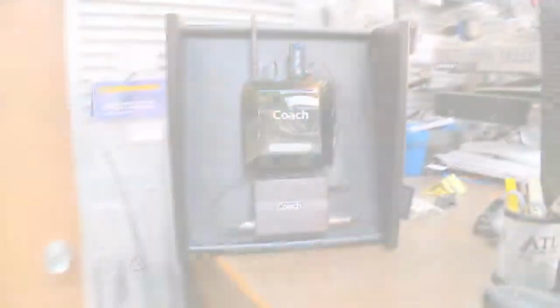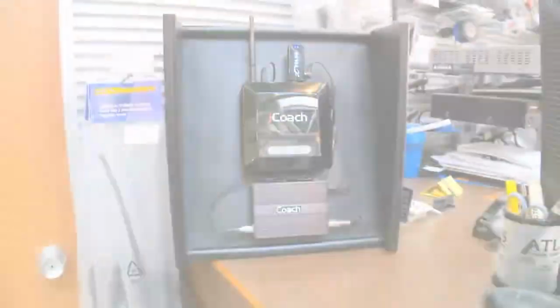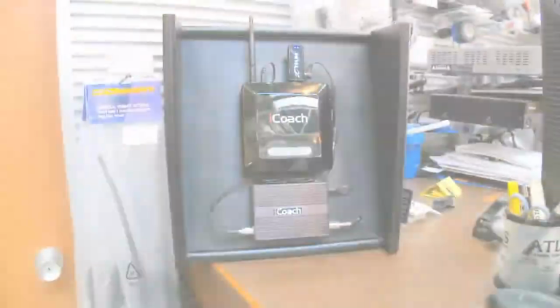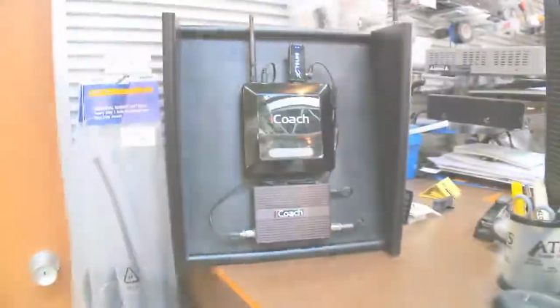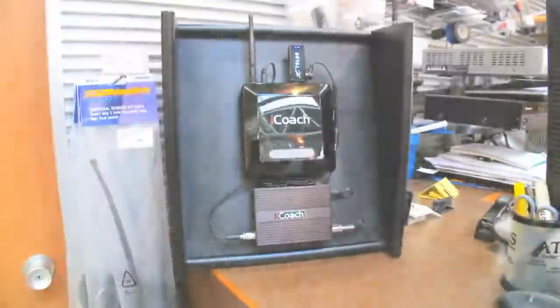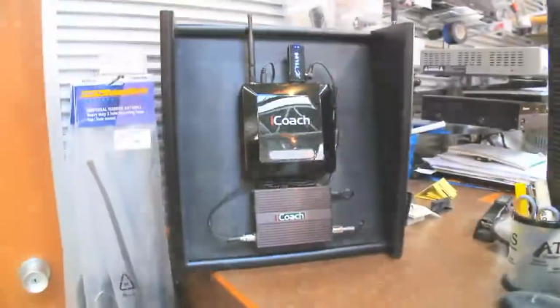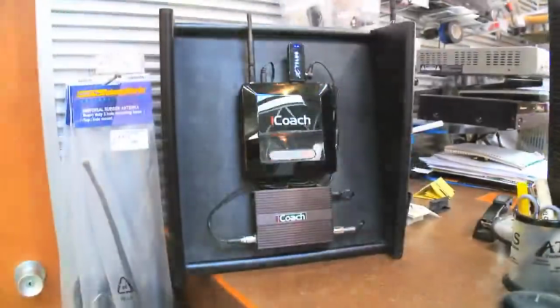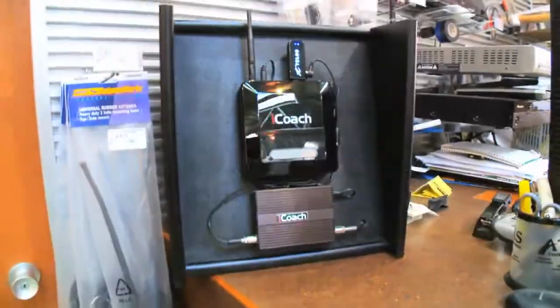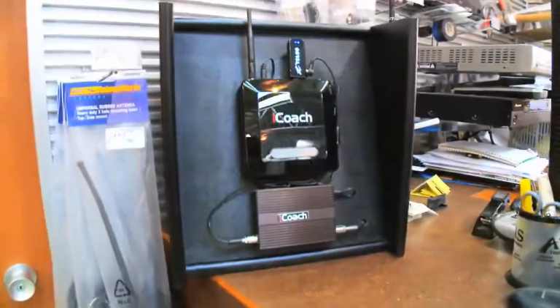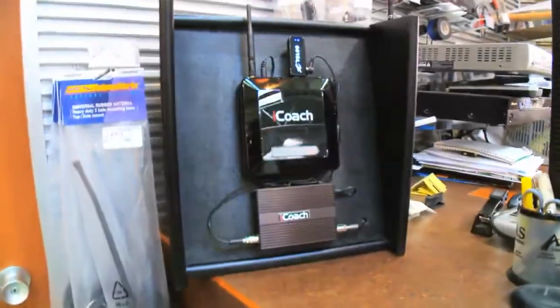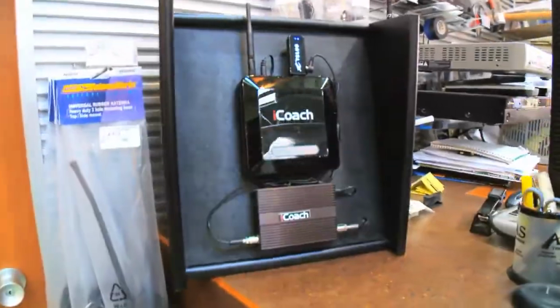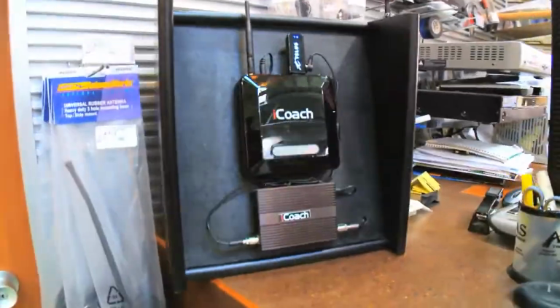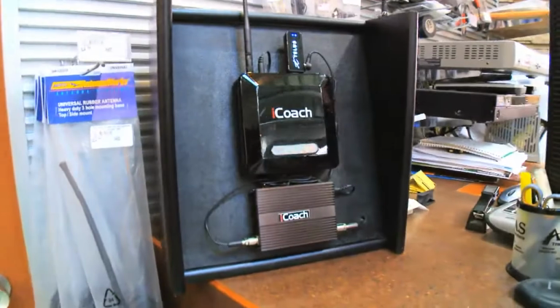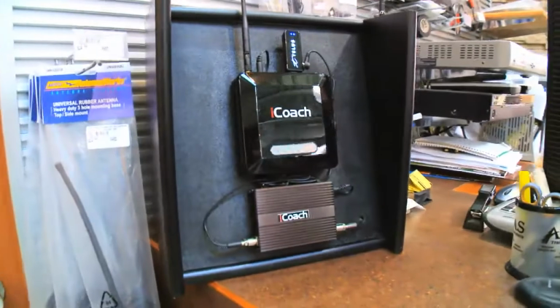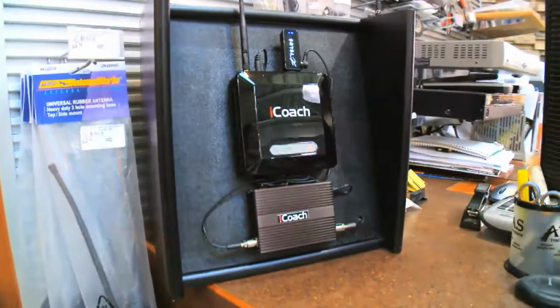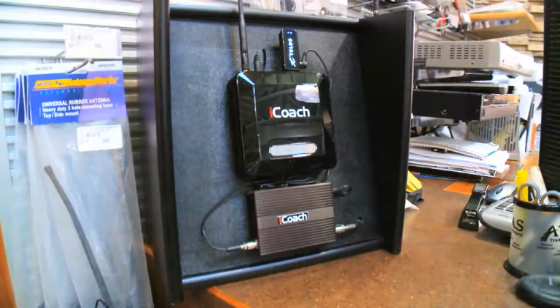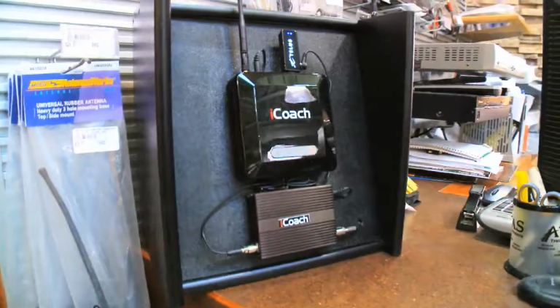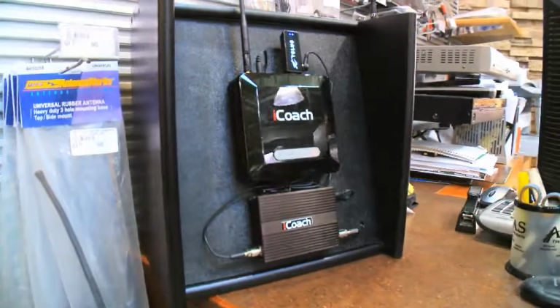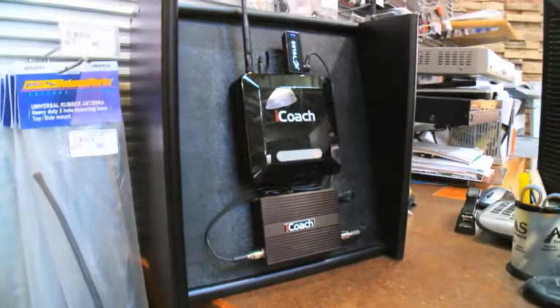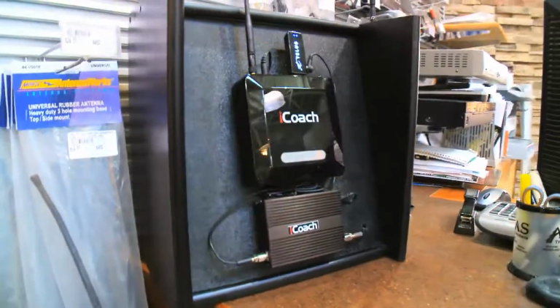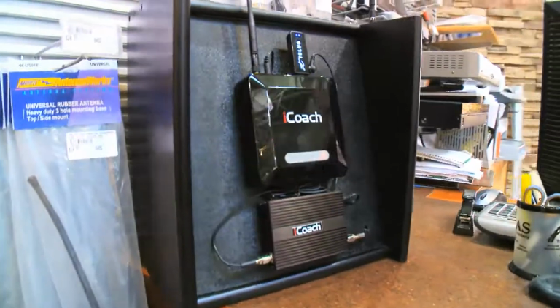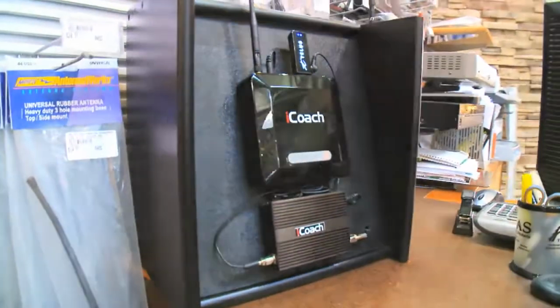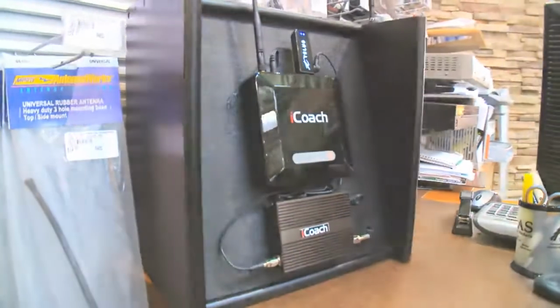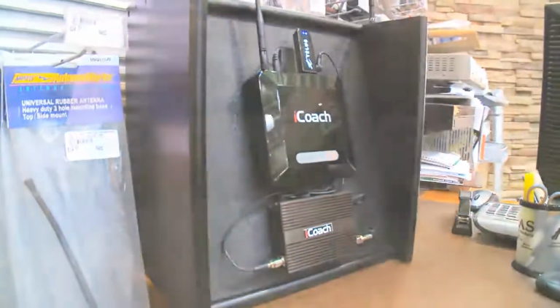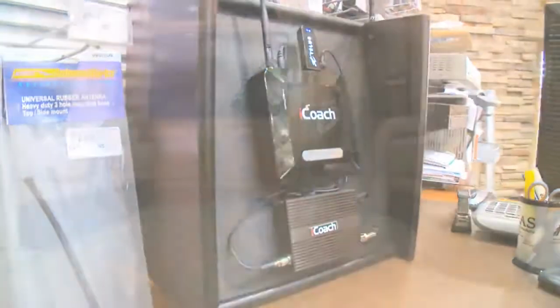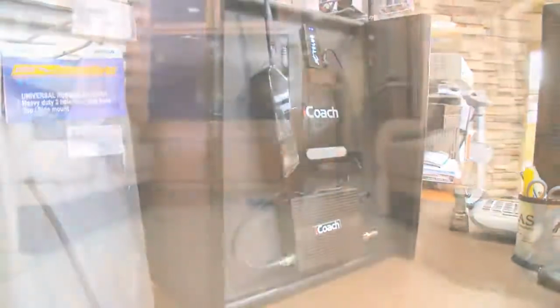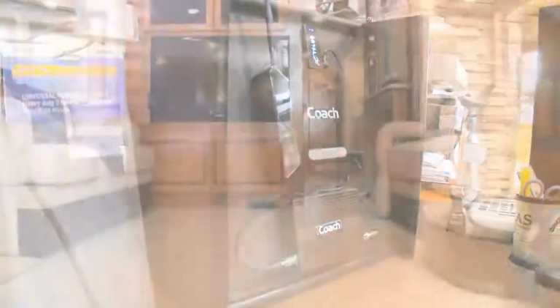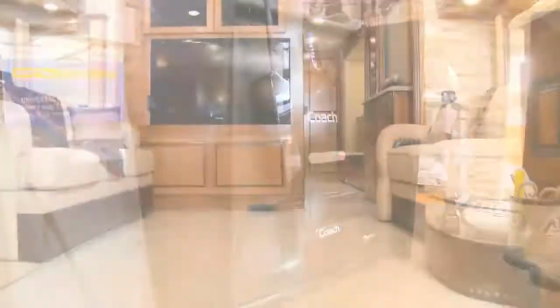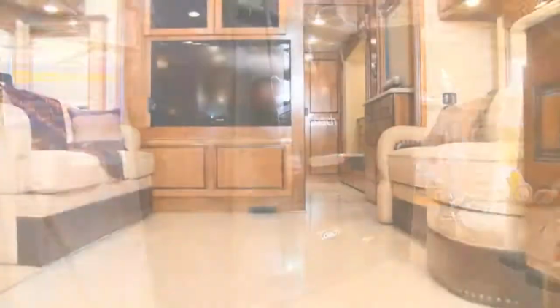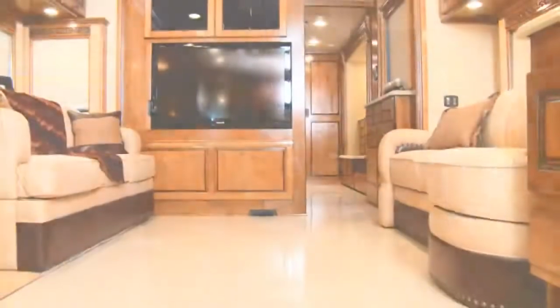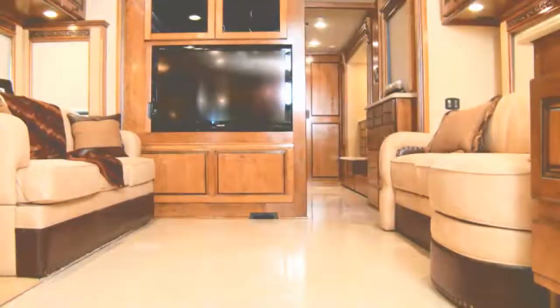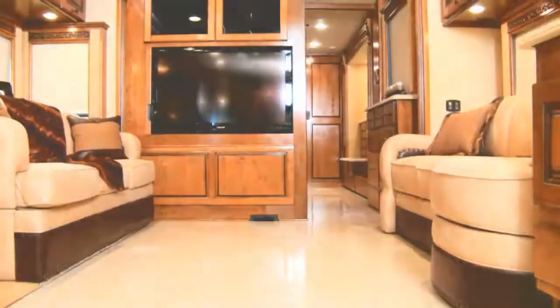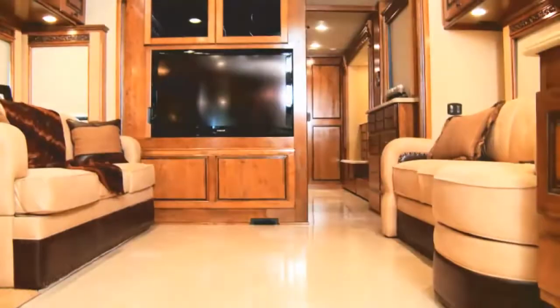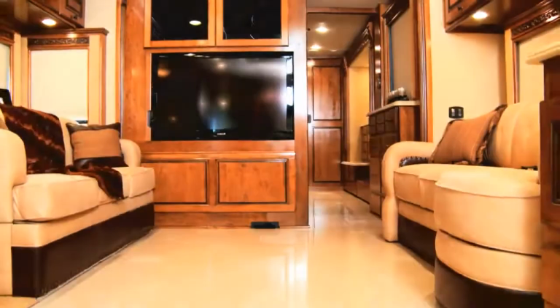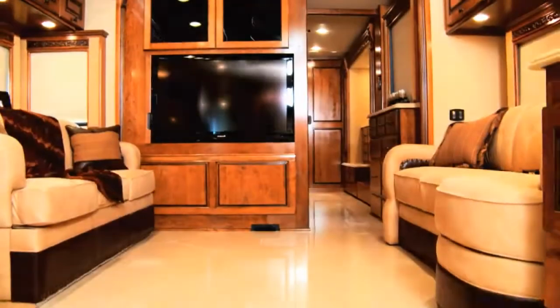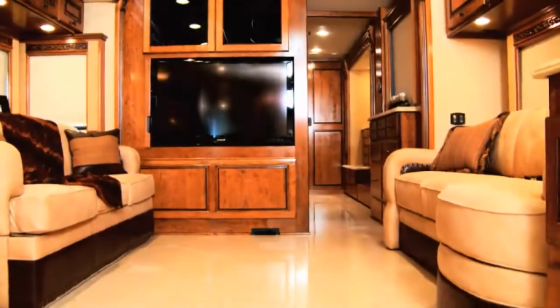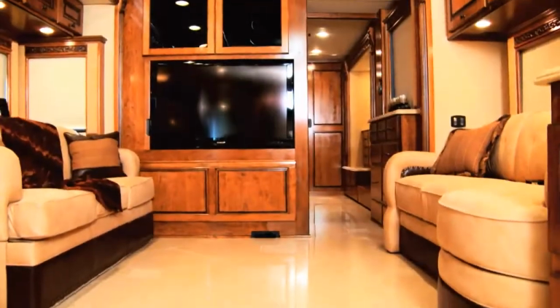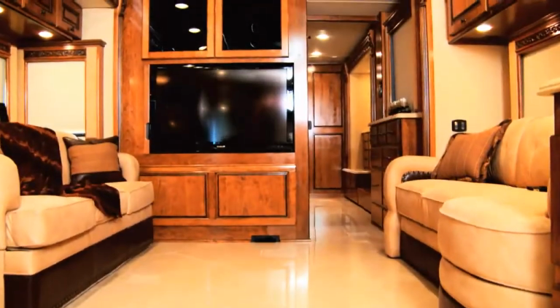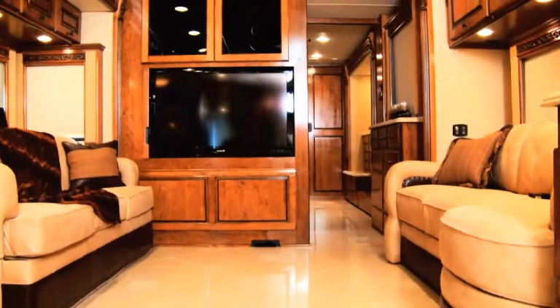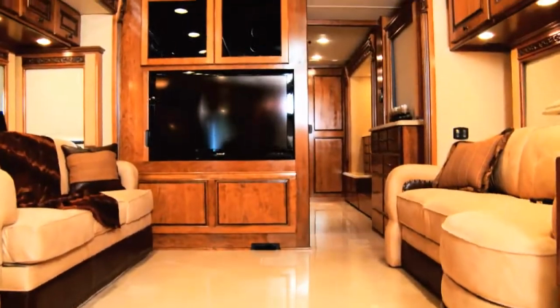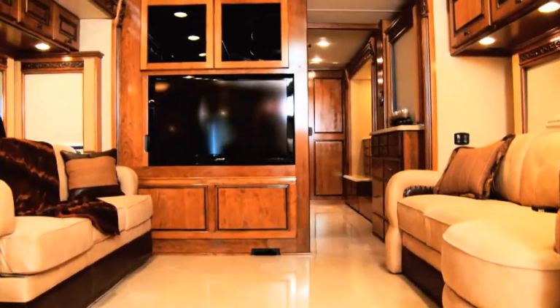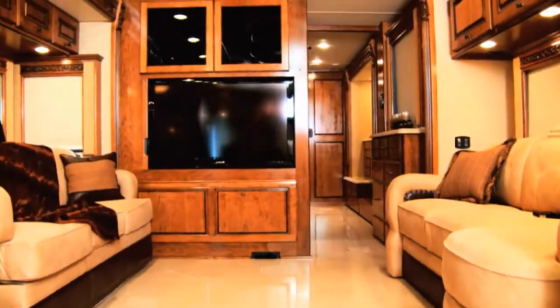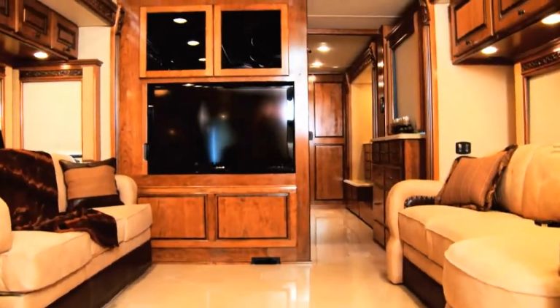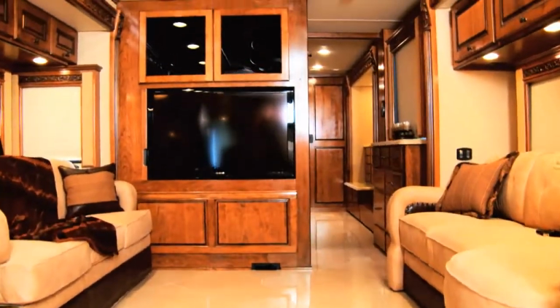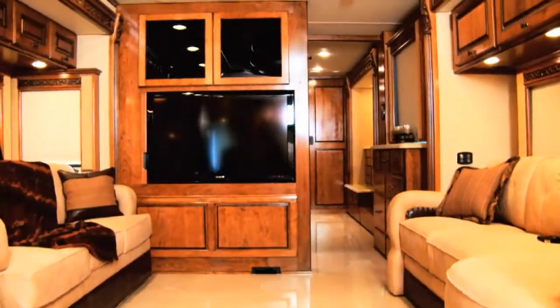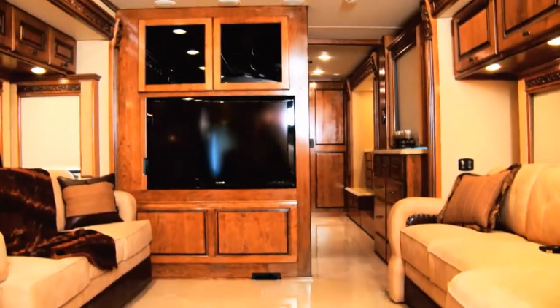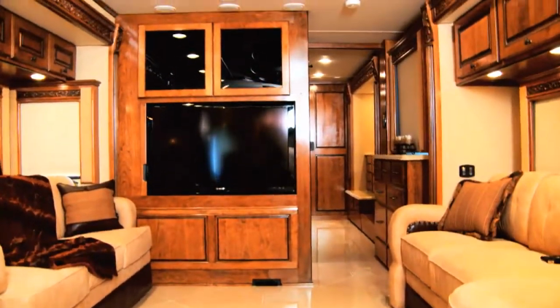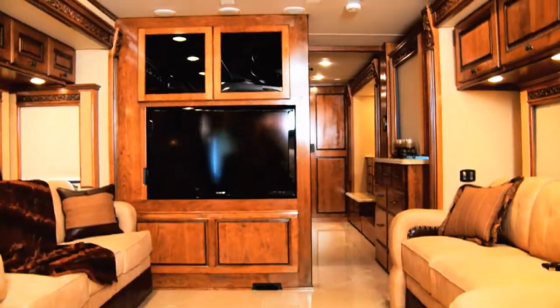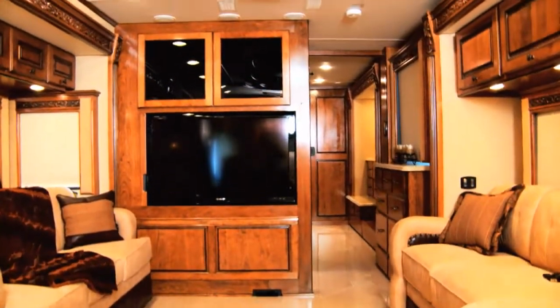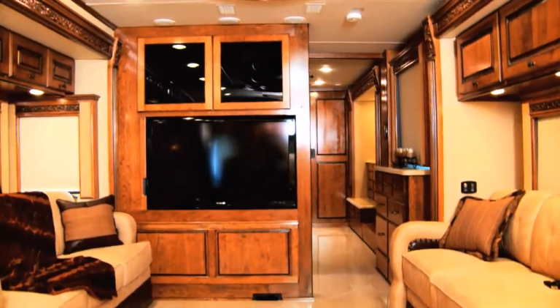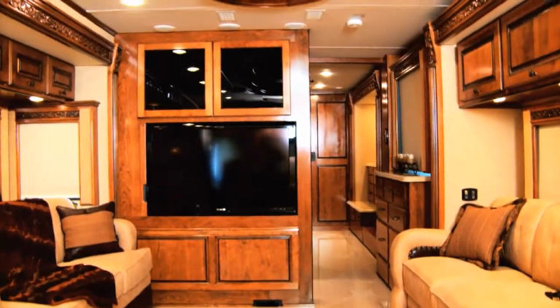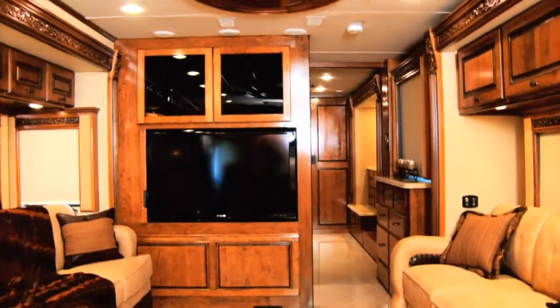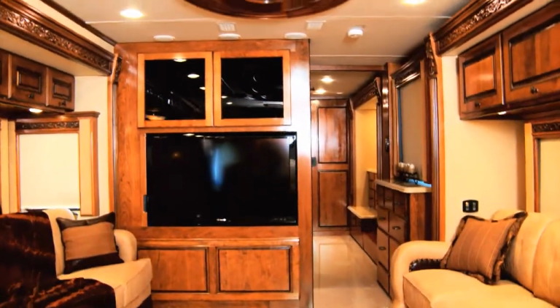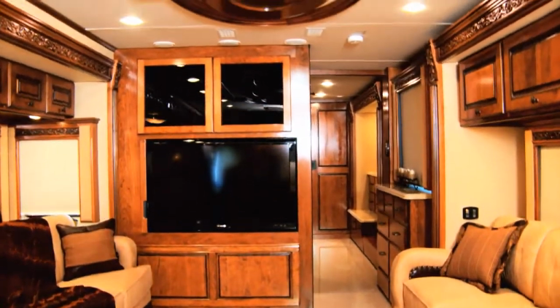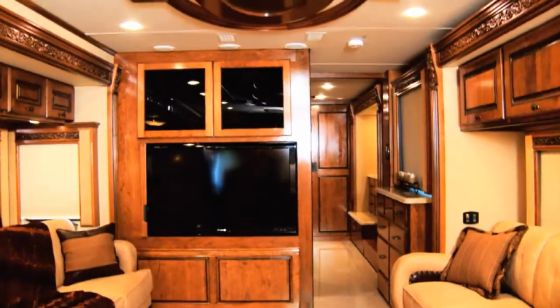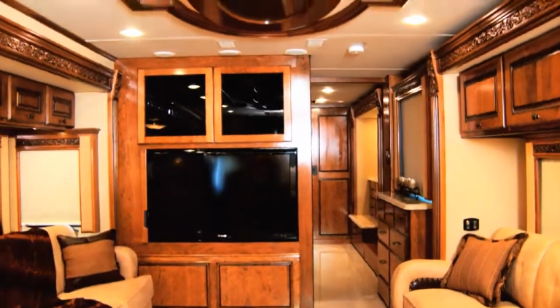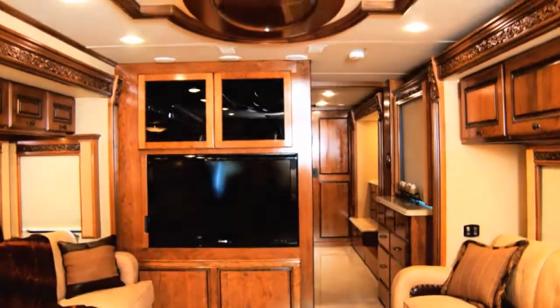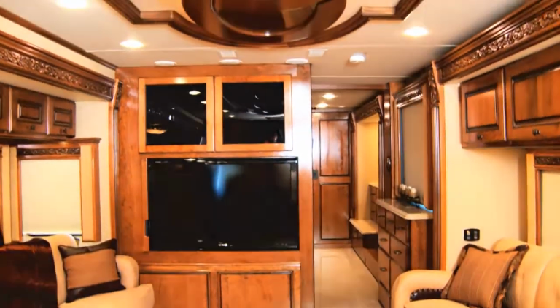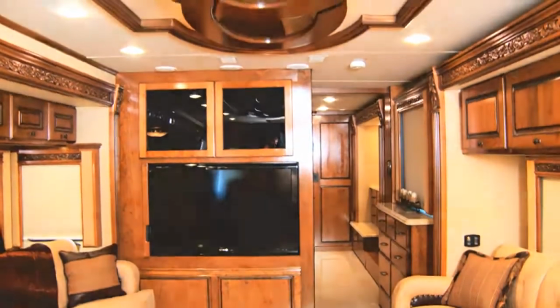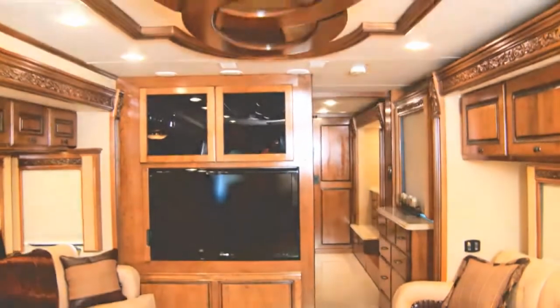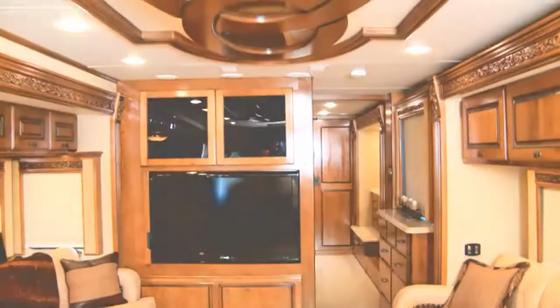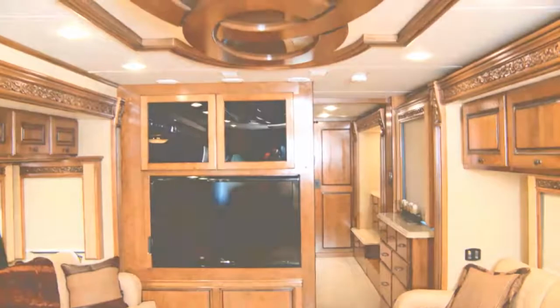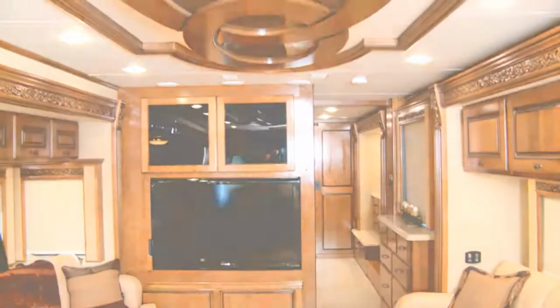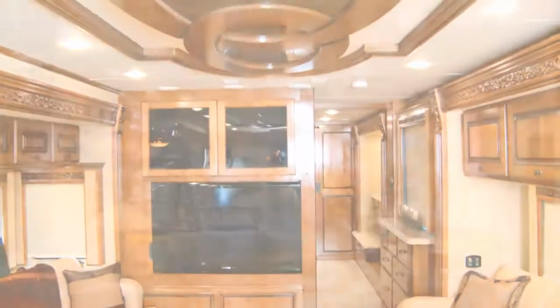The iCoach — an in-motion internet and mail solution that keeps the motorhome enthusiast in touch with family and friends while on the road.